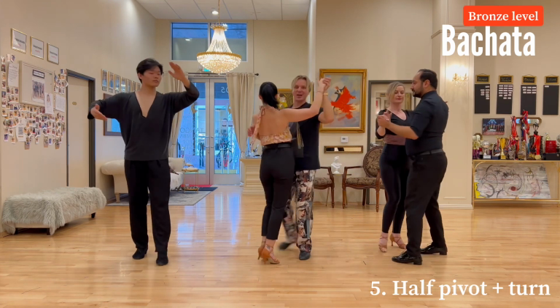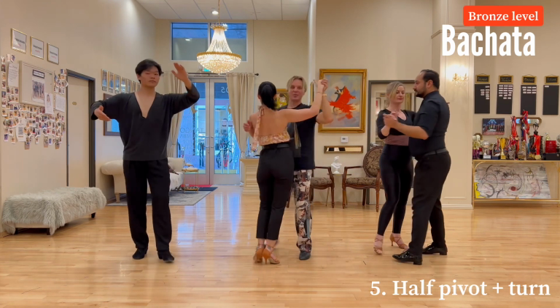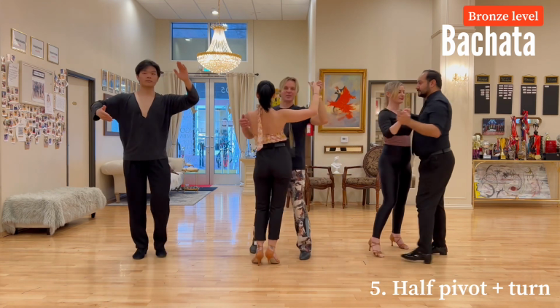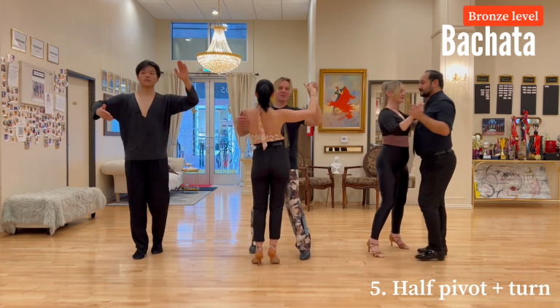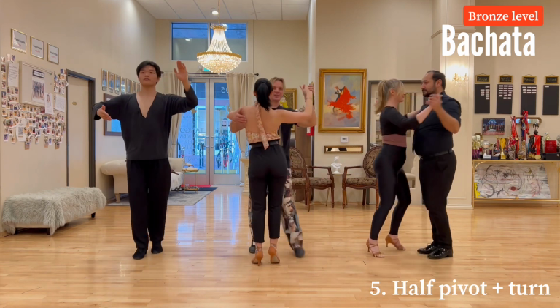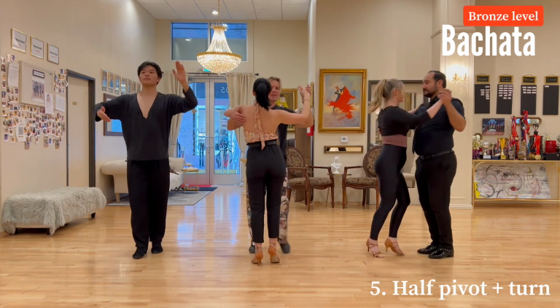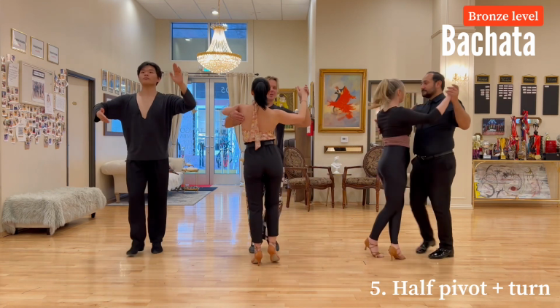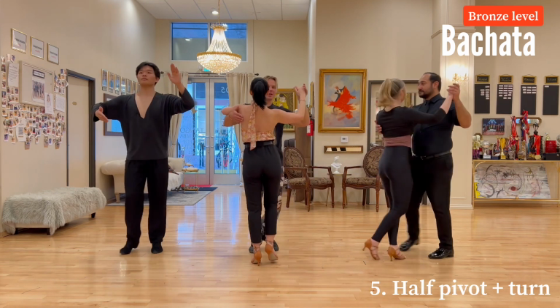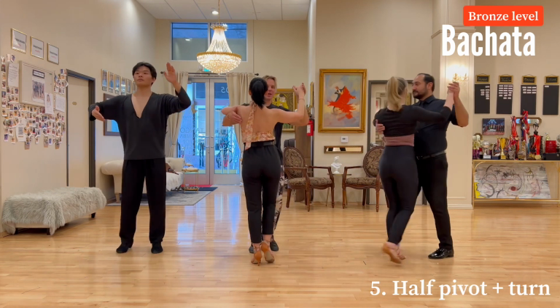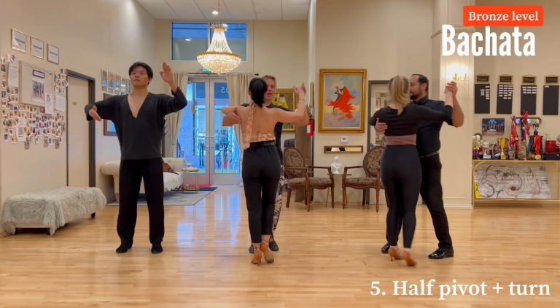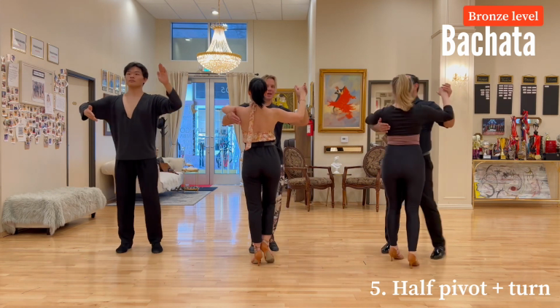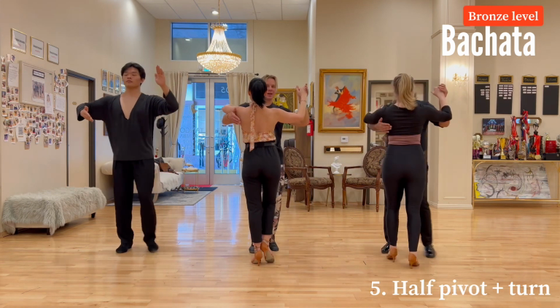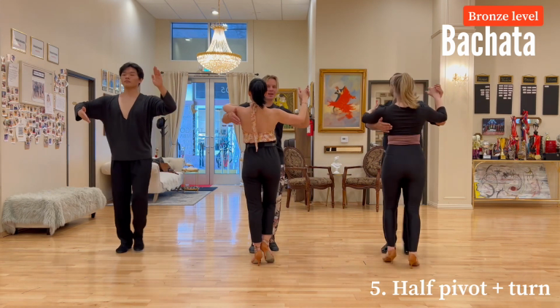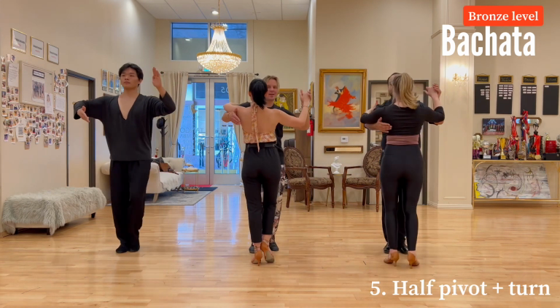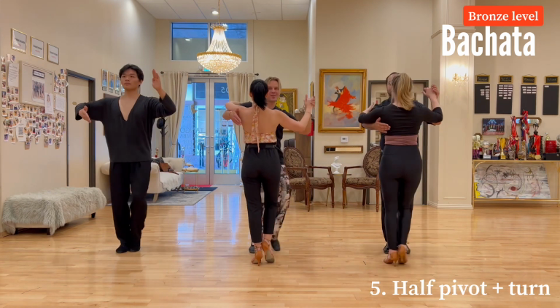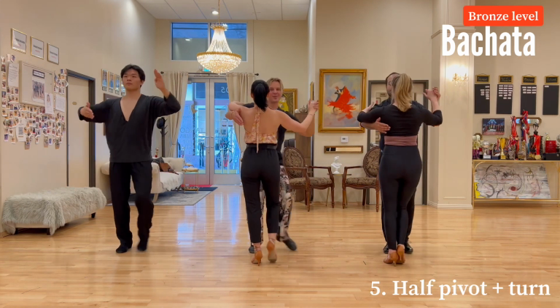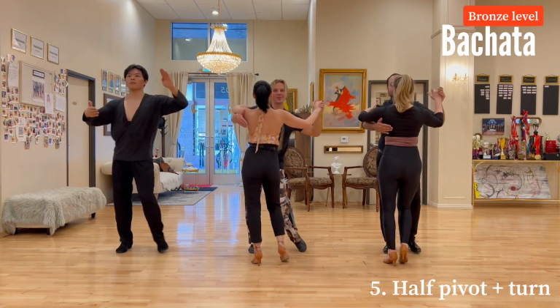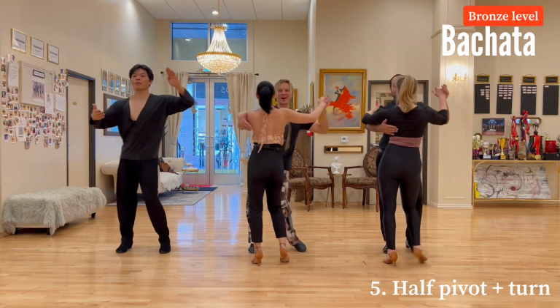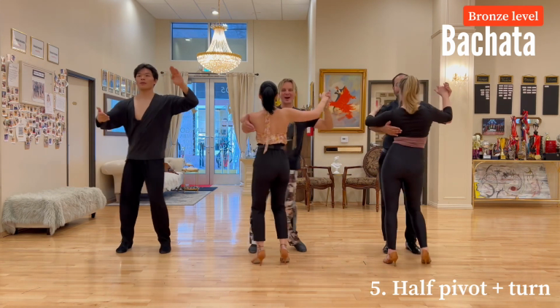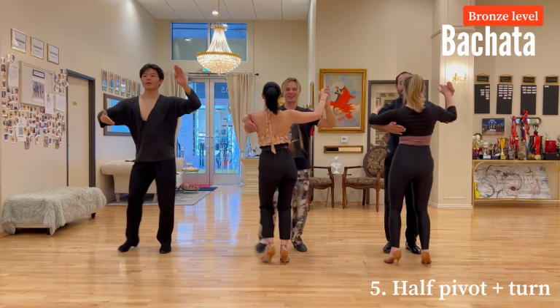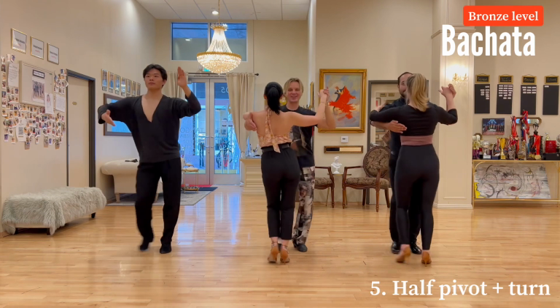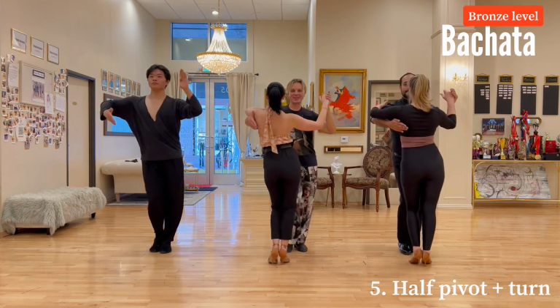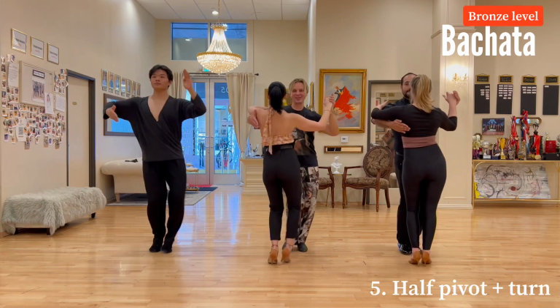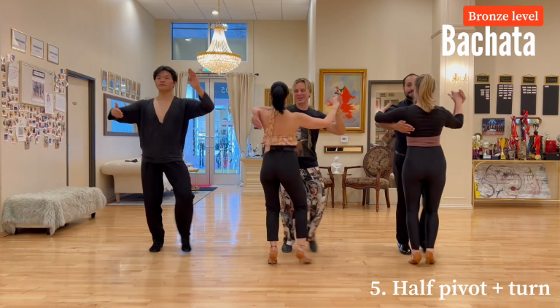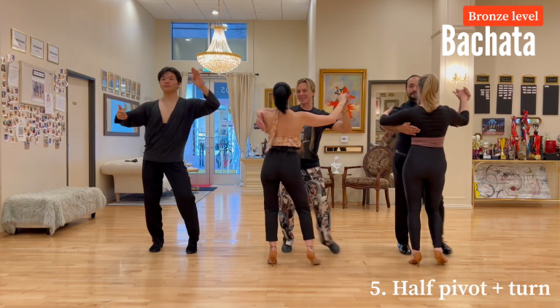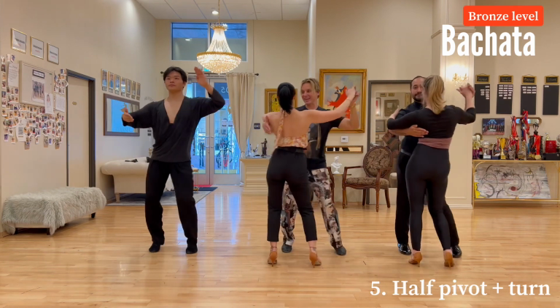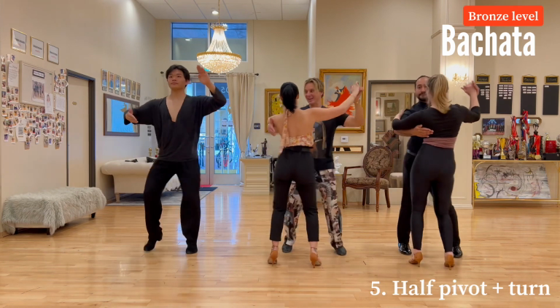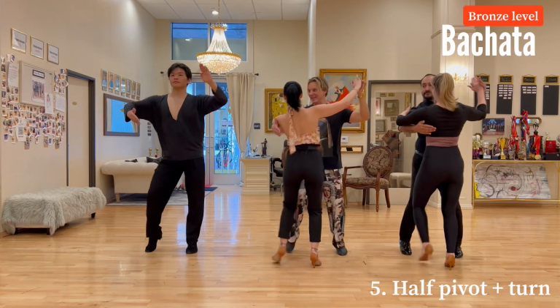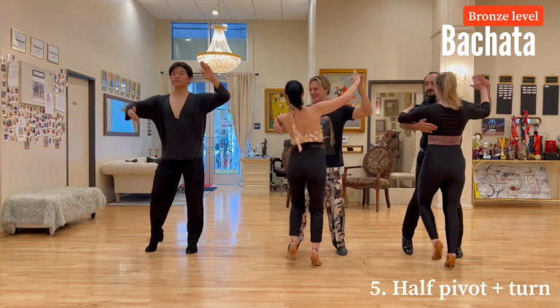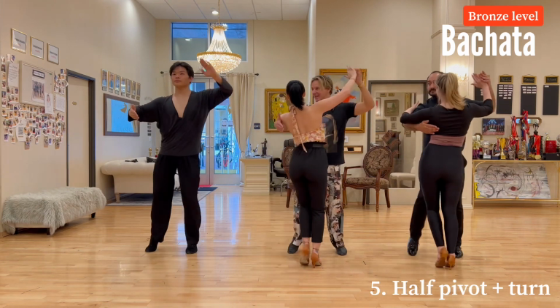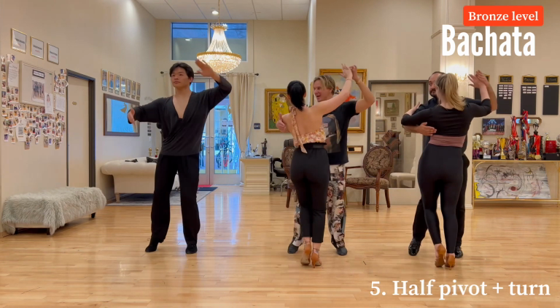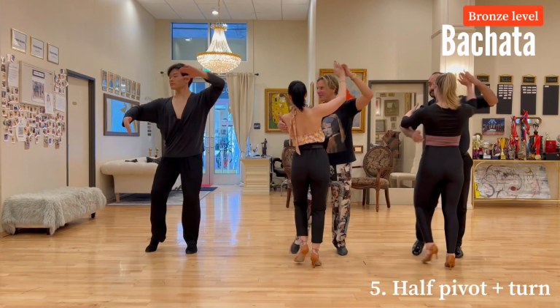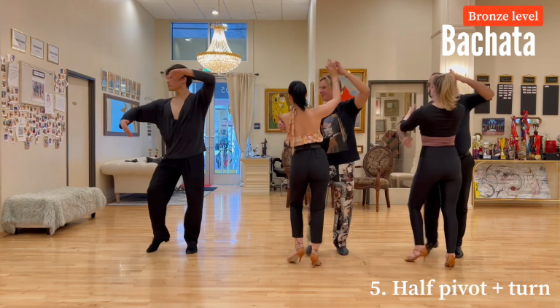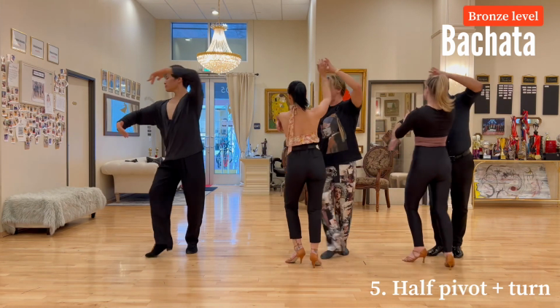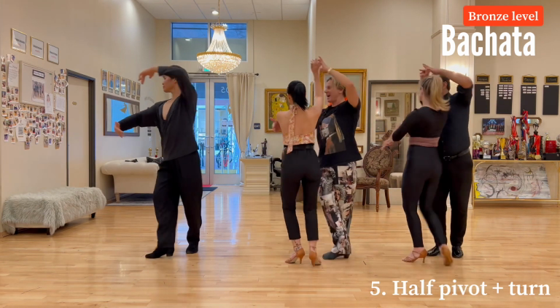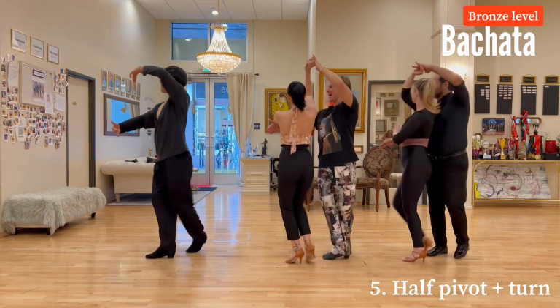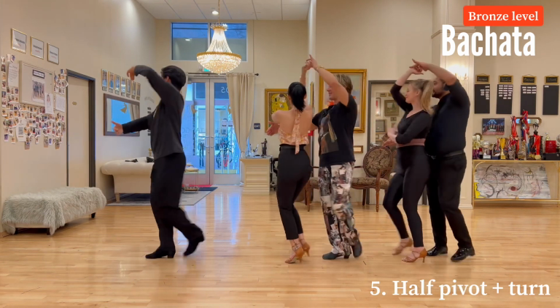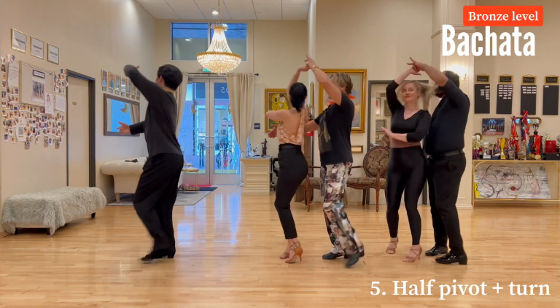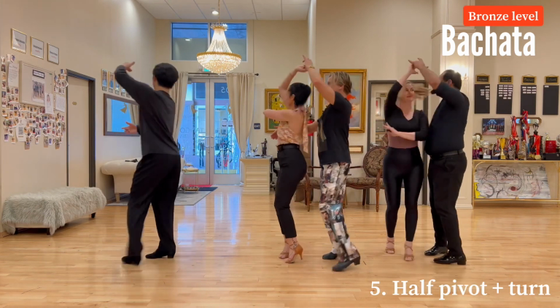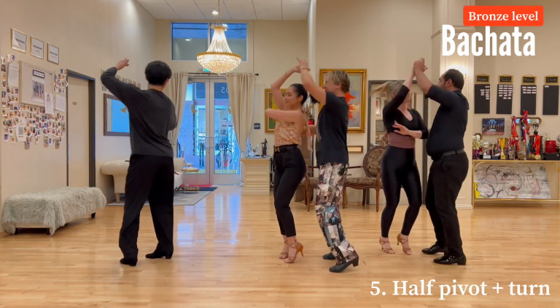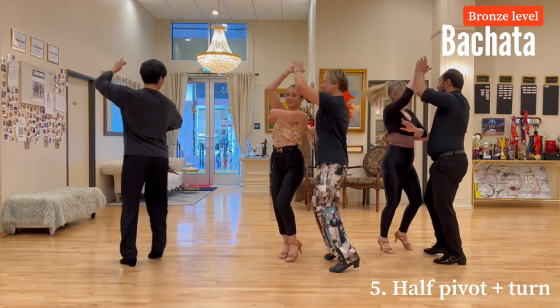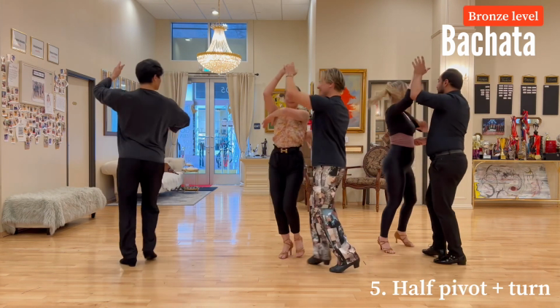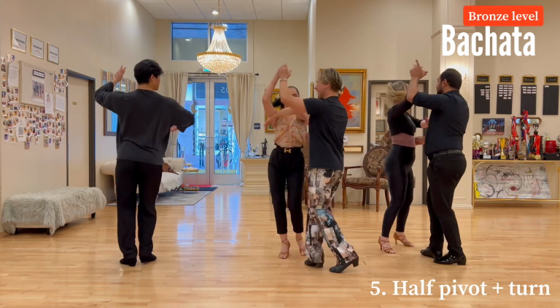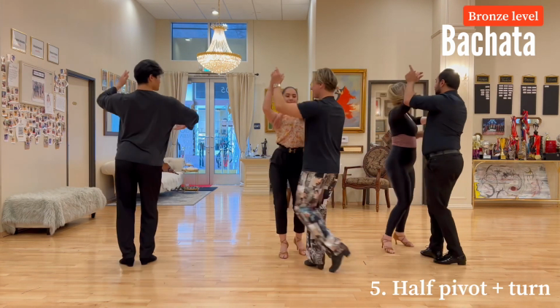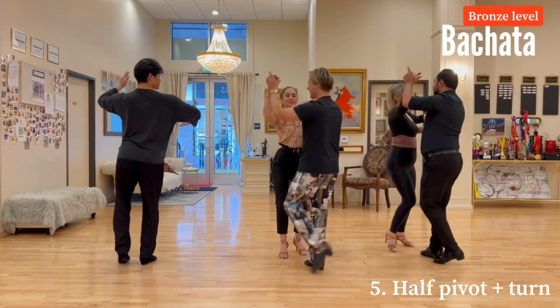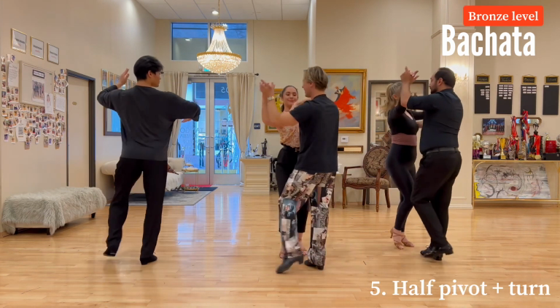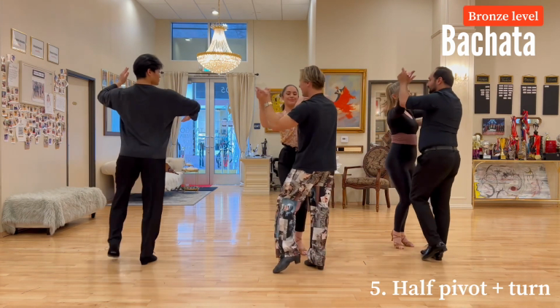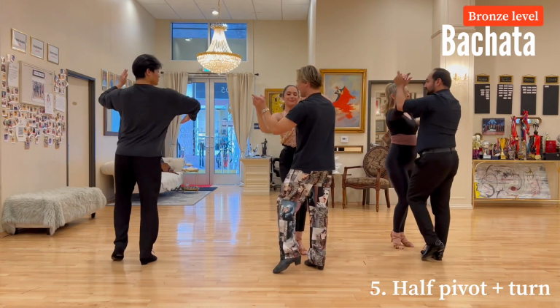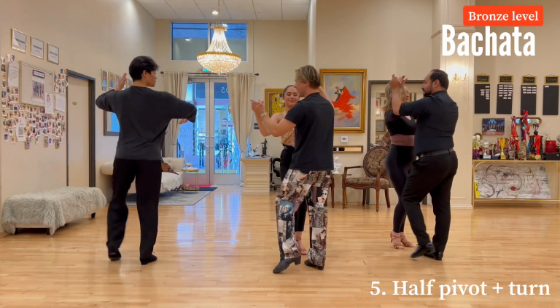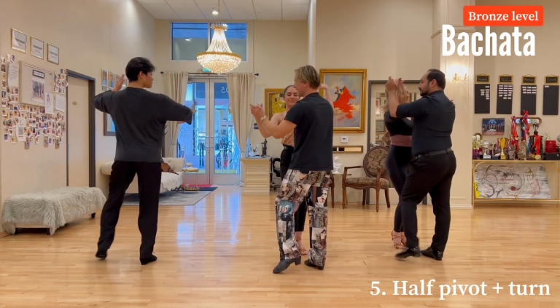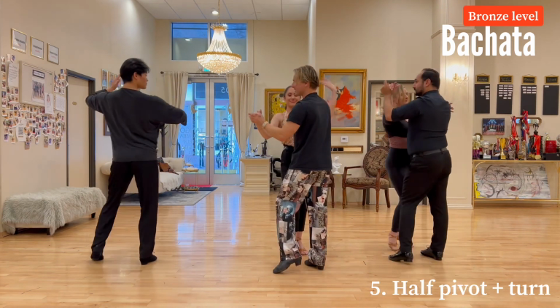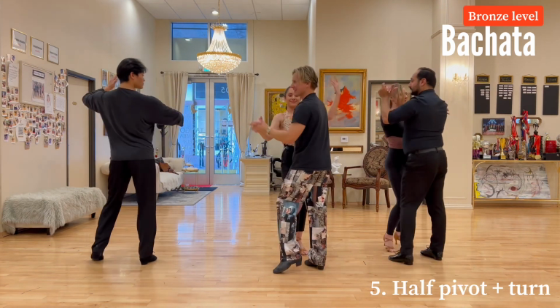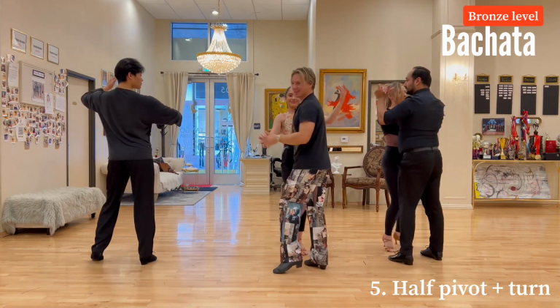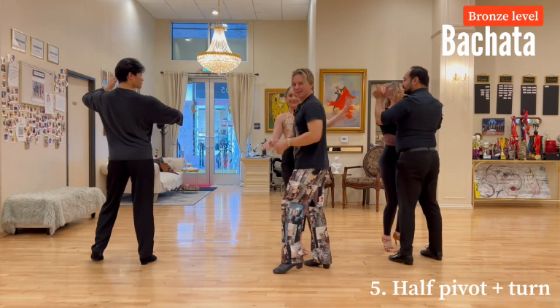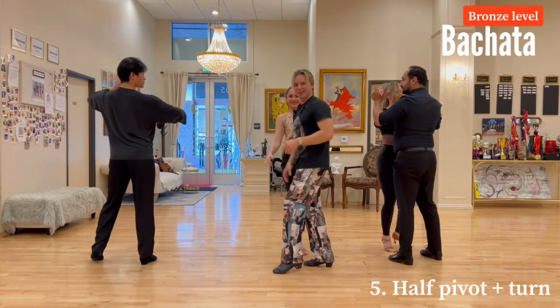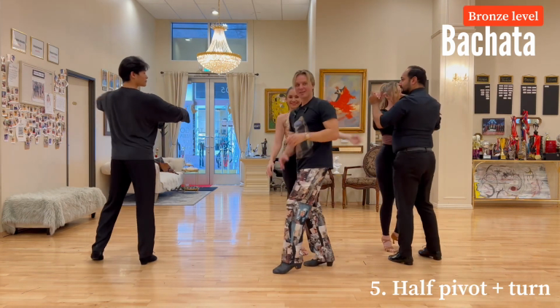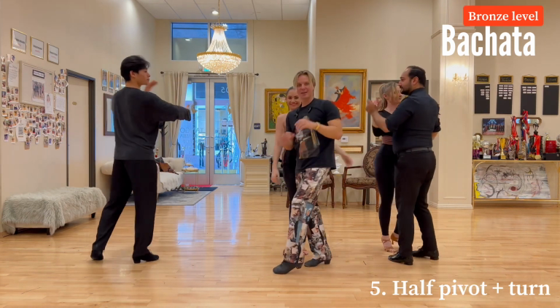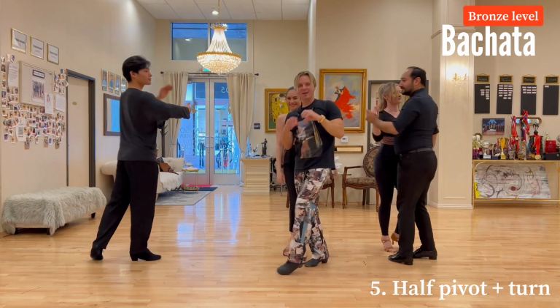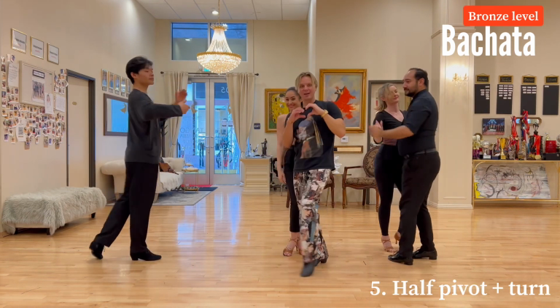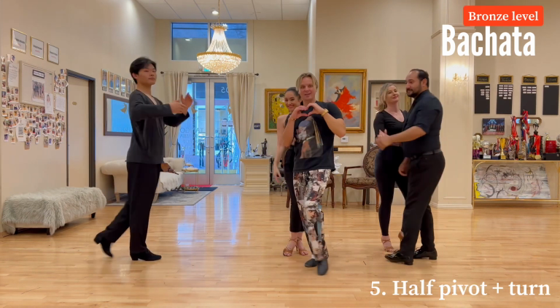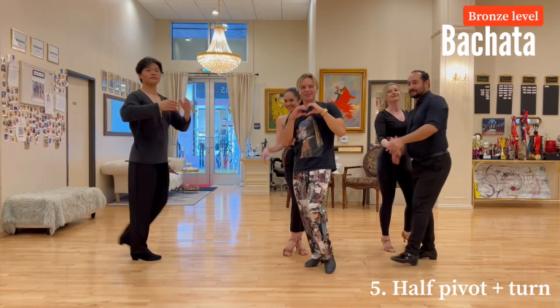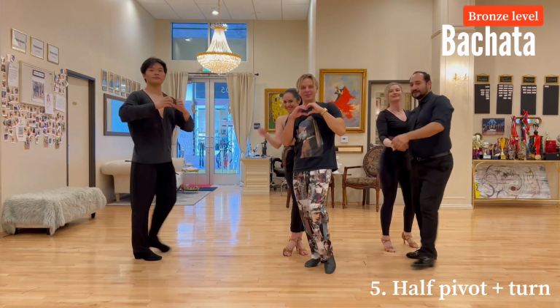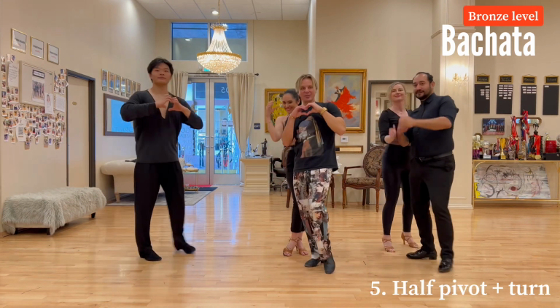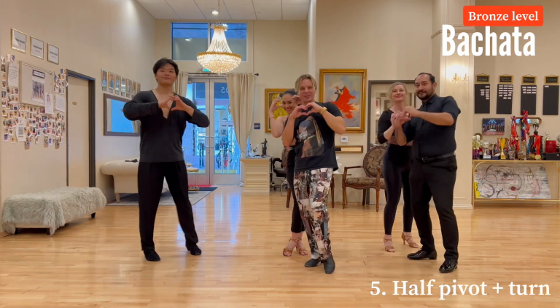Let's try it with this tip. And one, two, three, tap, five, six, seven, eight. And hearts, of course.